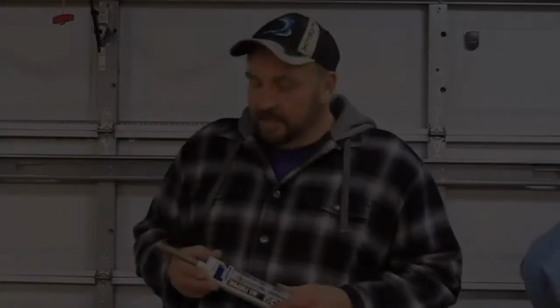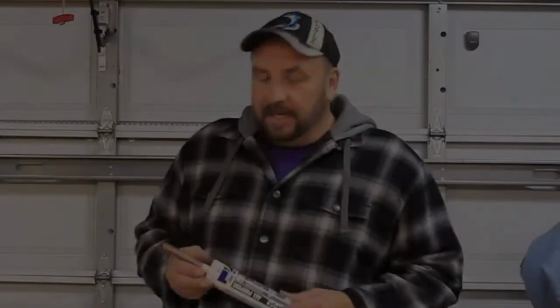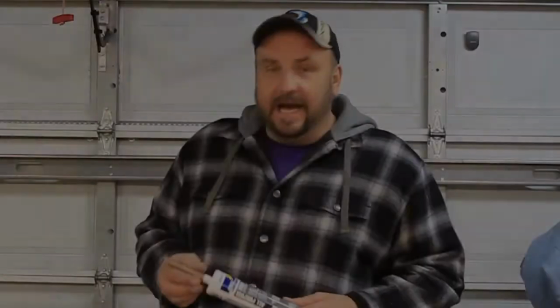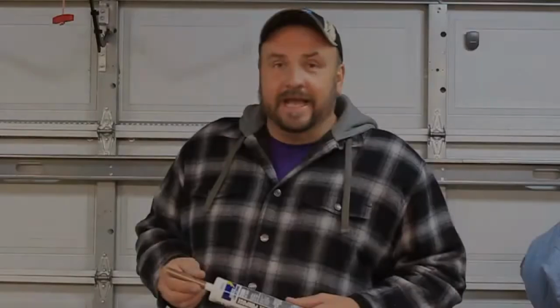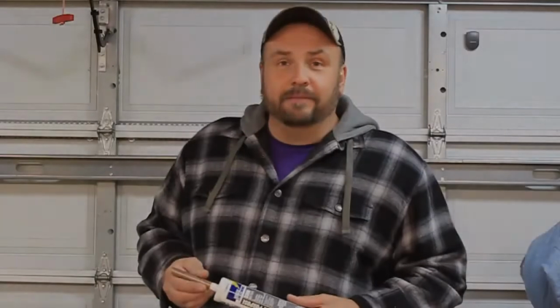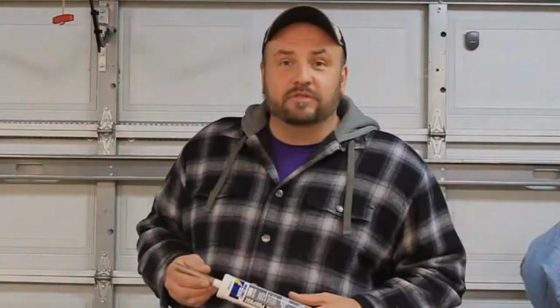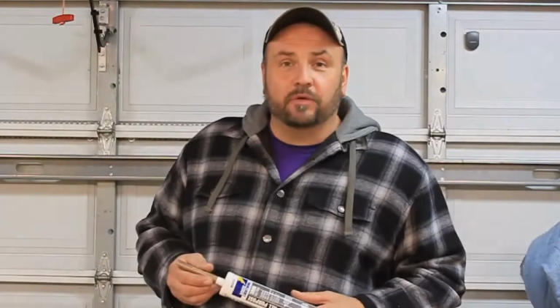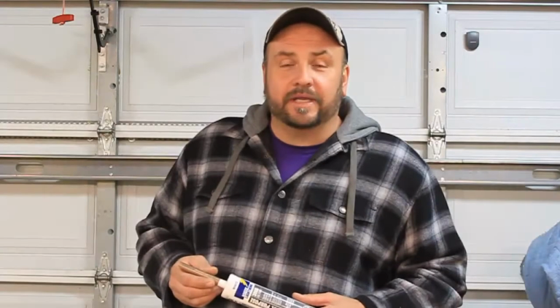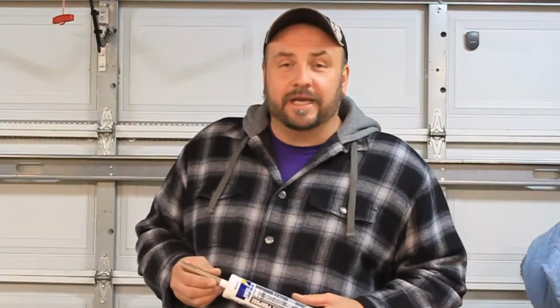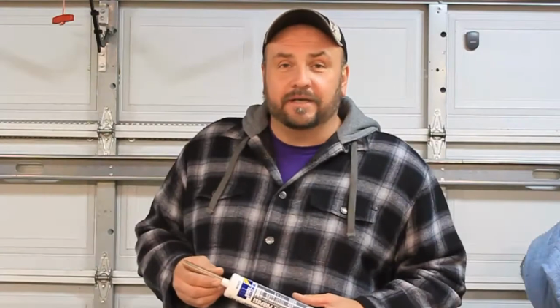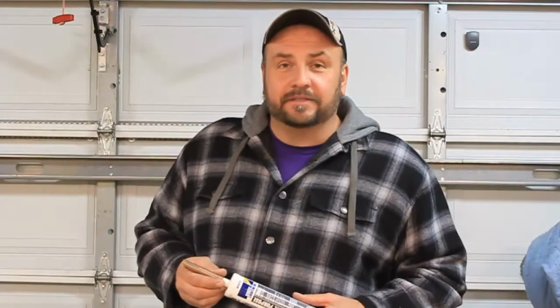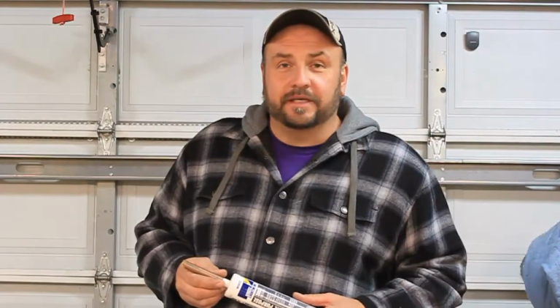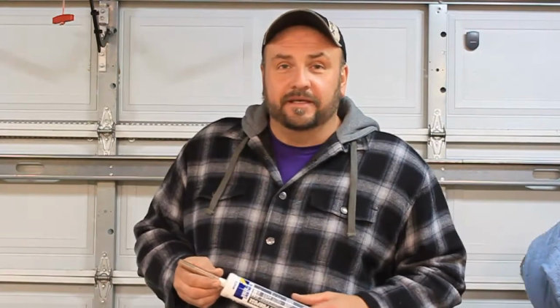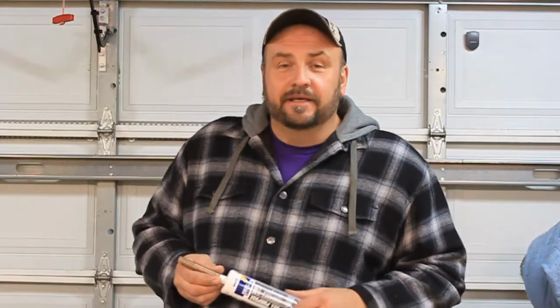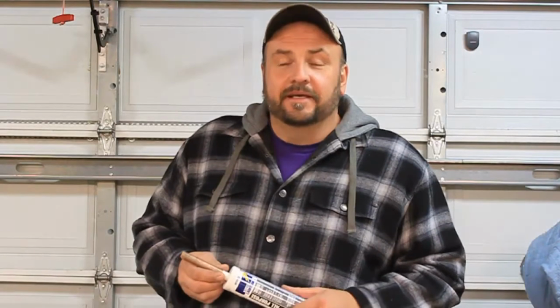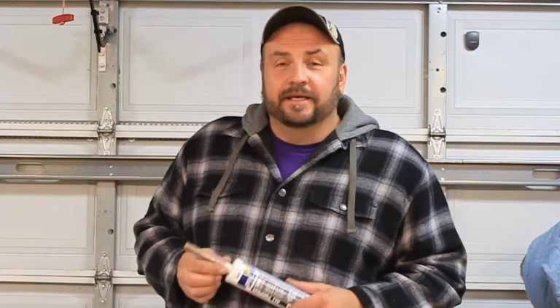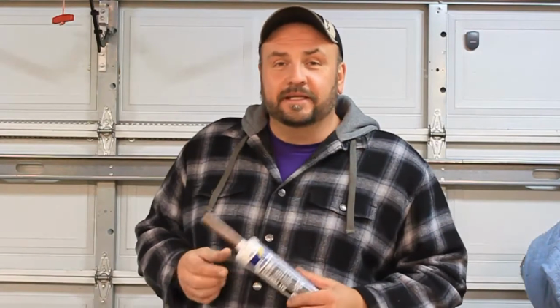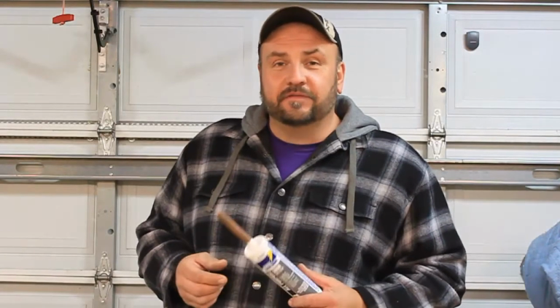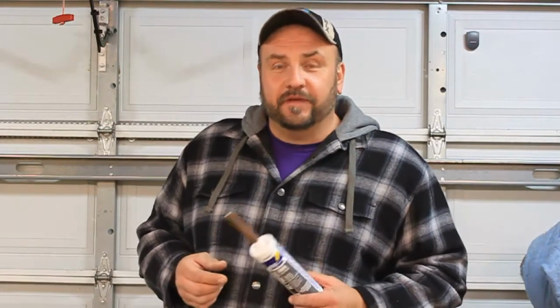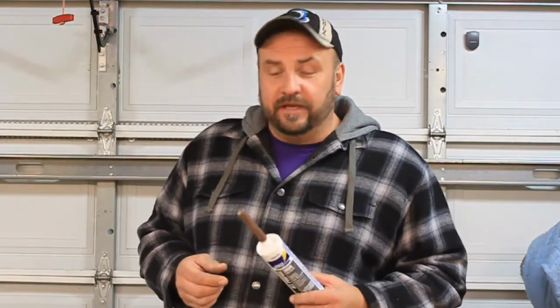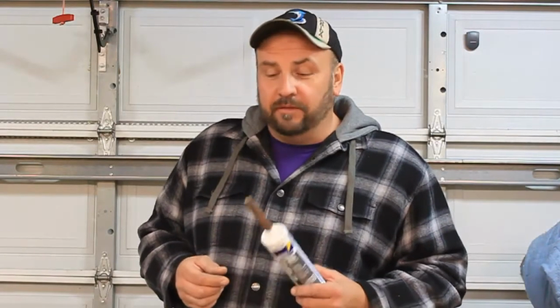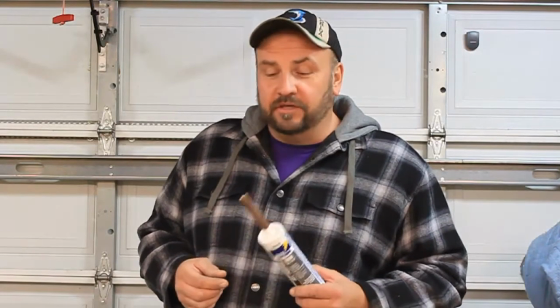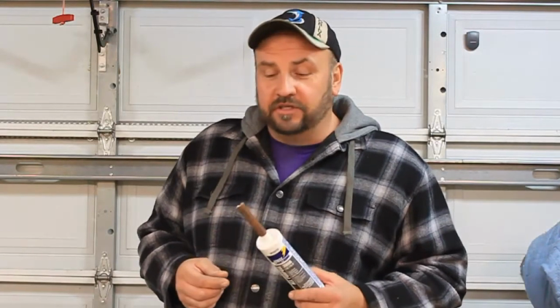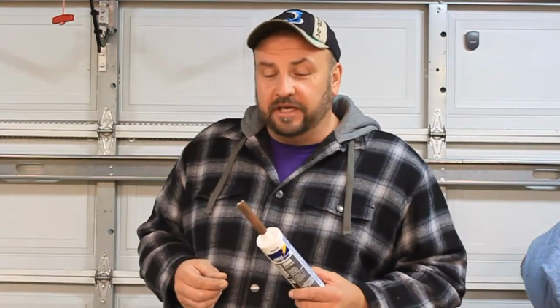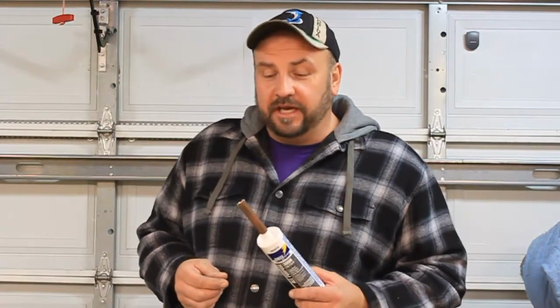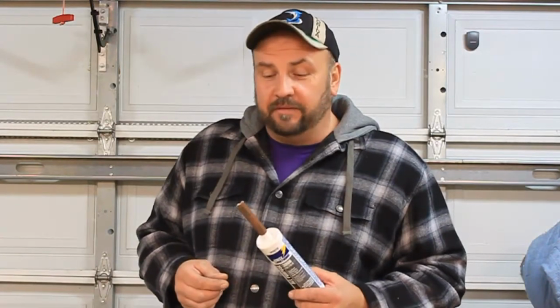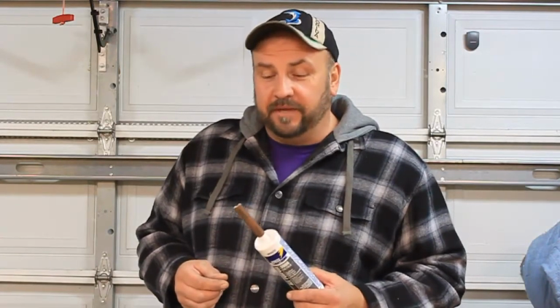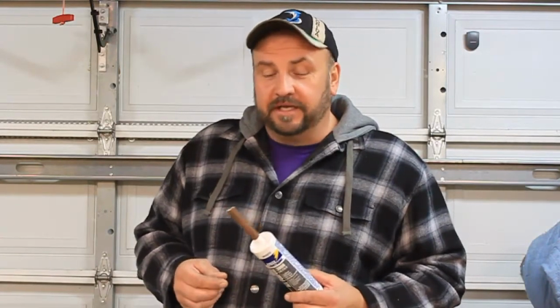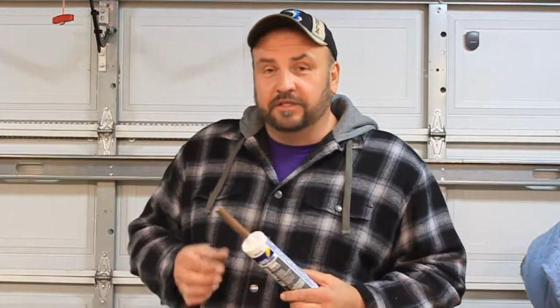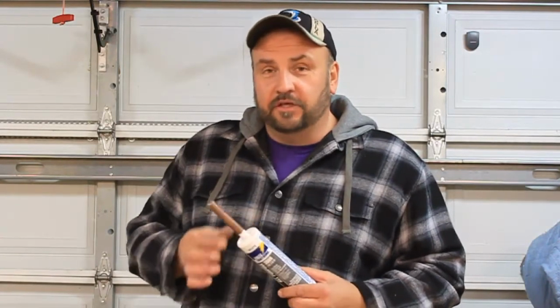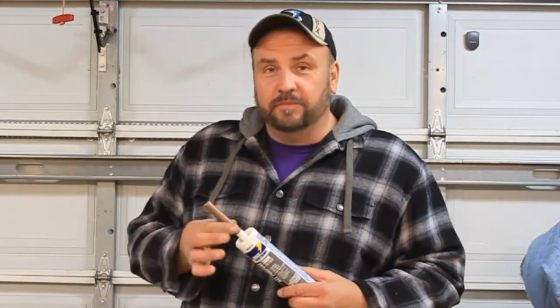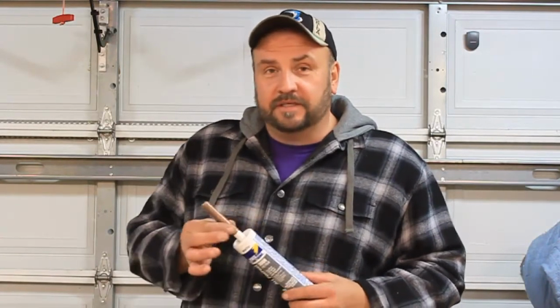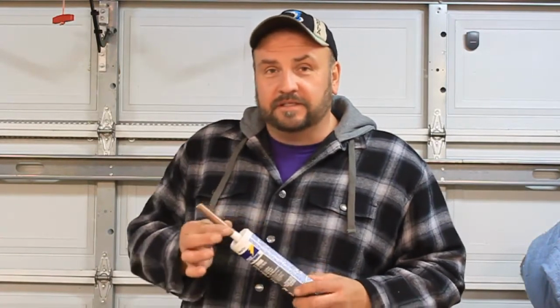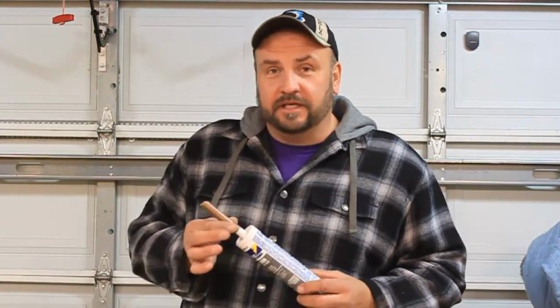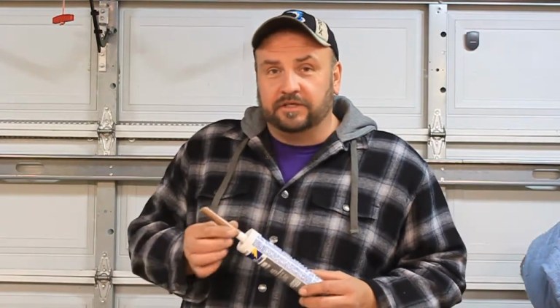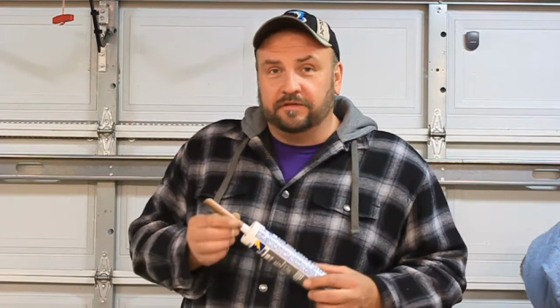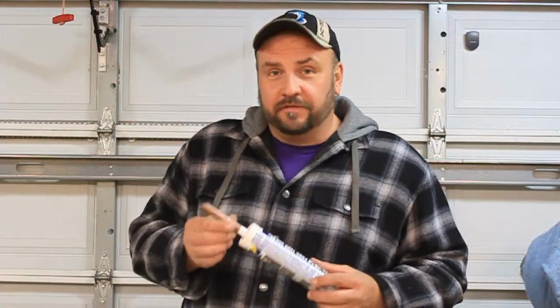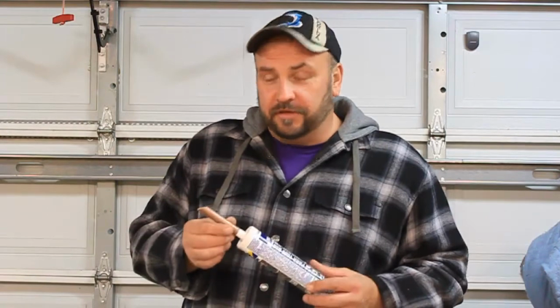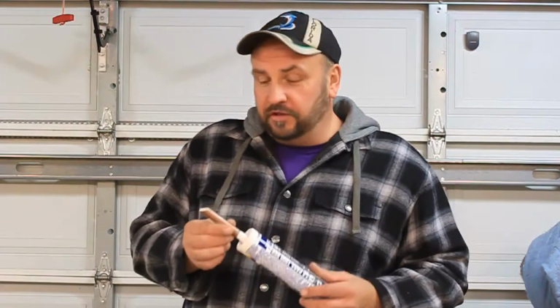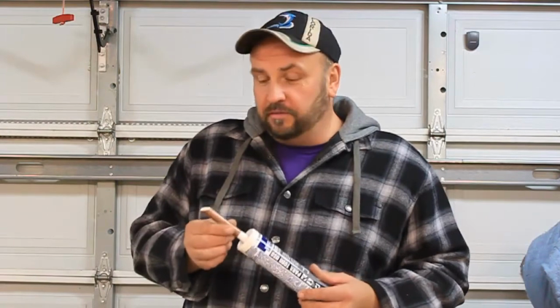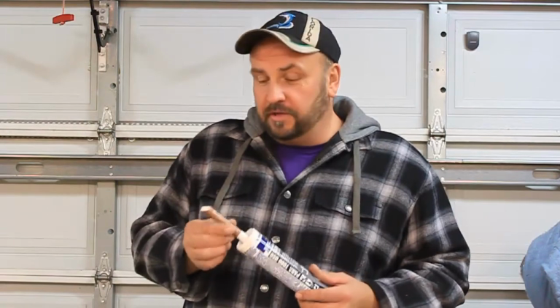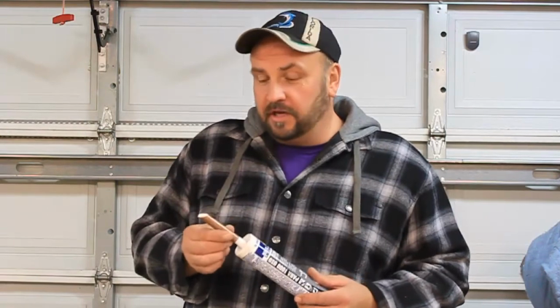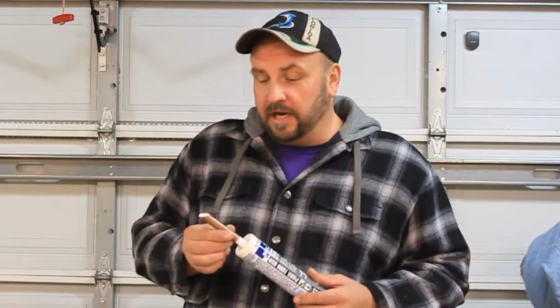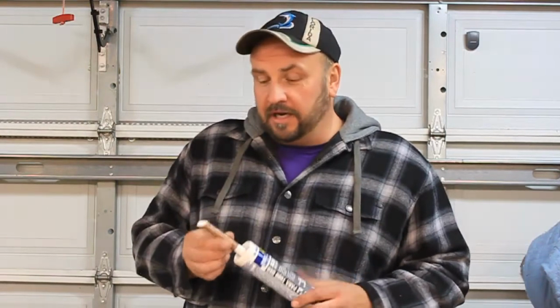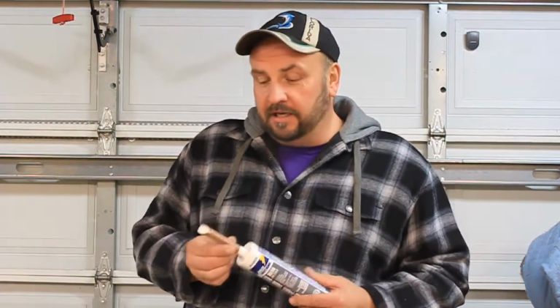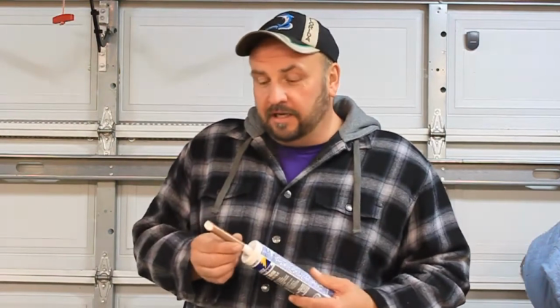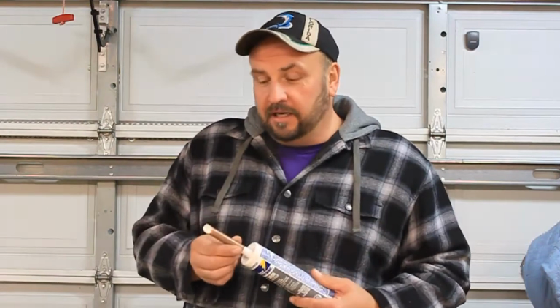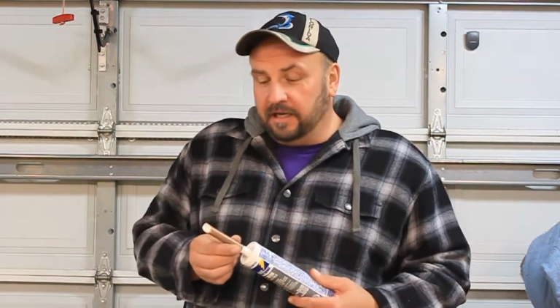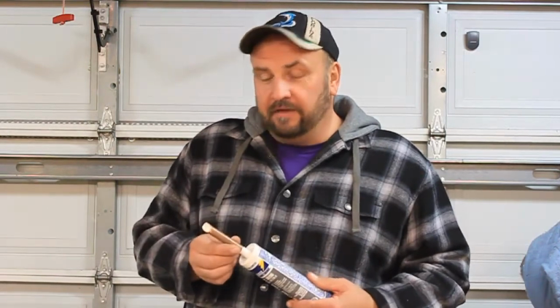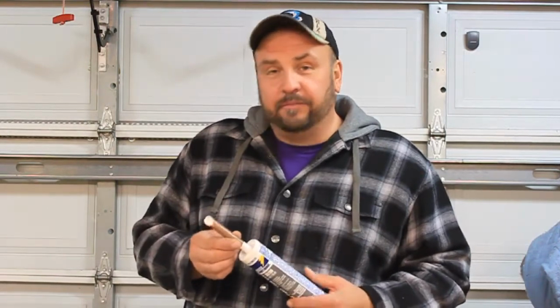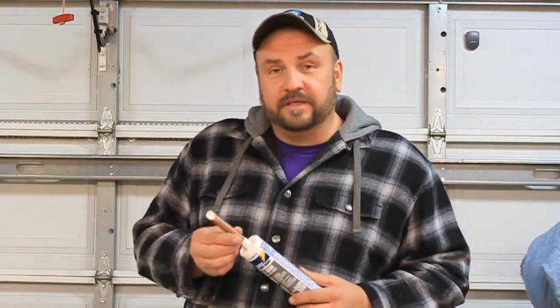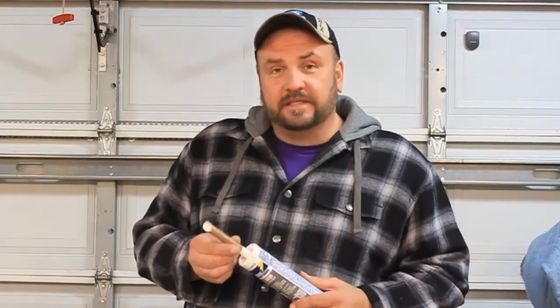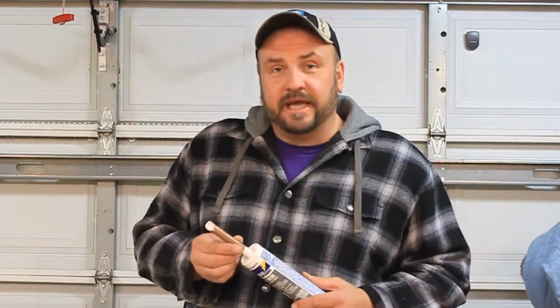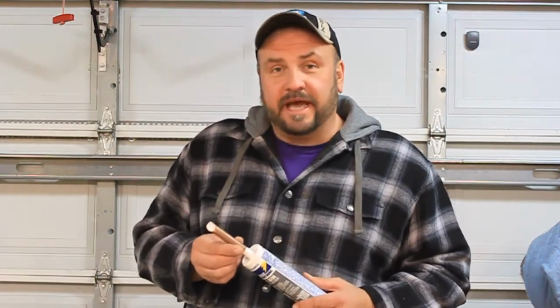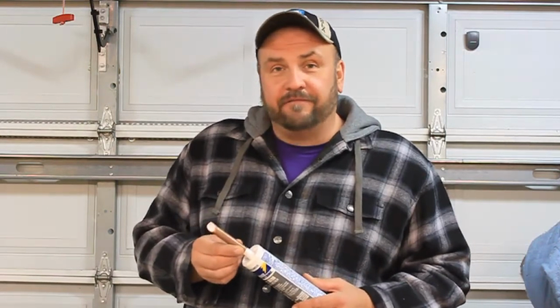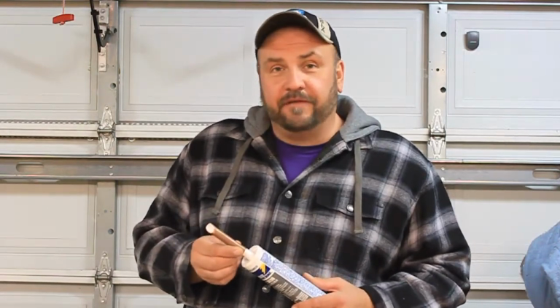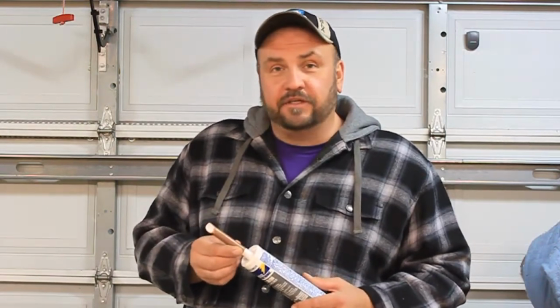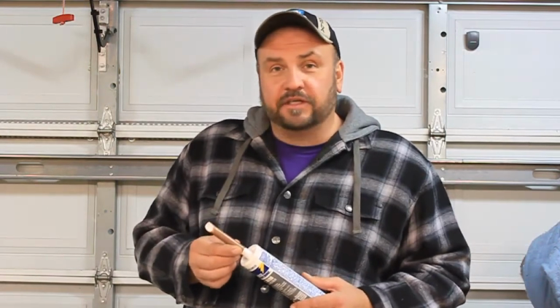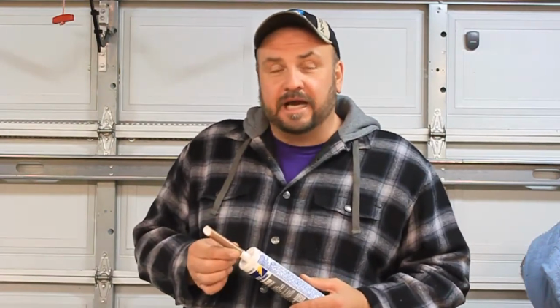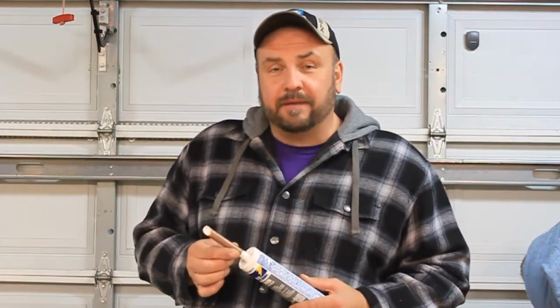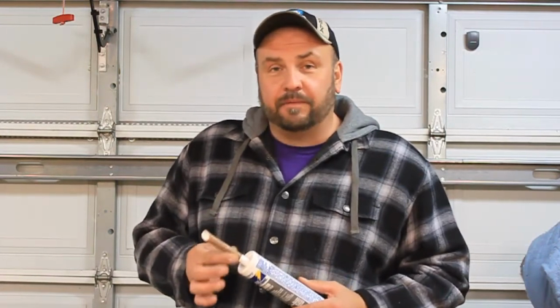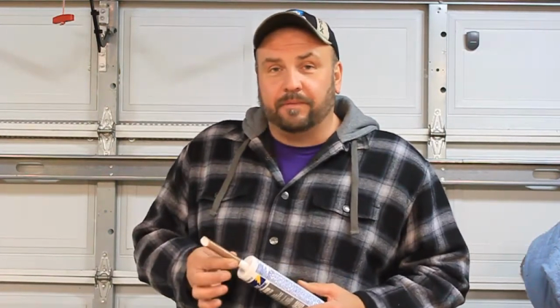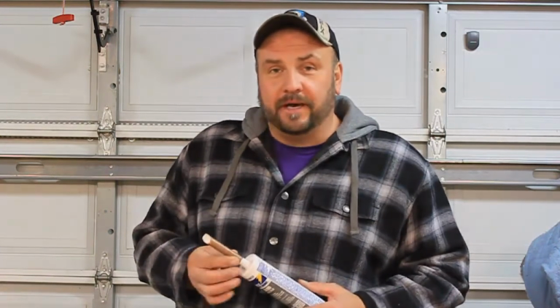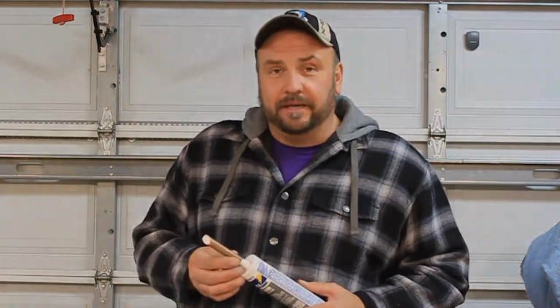Hi, I'm Joe Witkowski. In this video I'm going to show you how to make a tube extension for your tube of caulk out of a piece of half inch copper pipe.